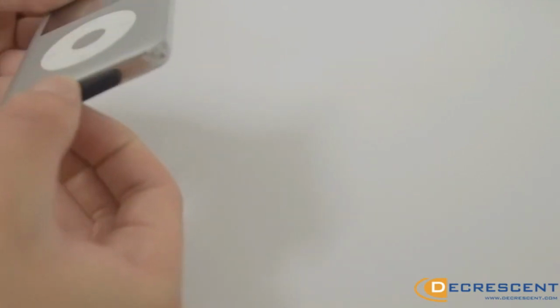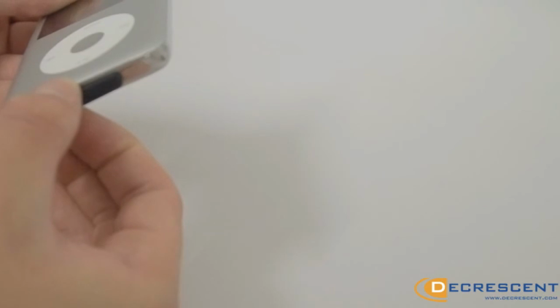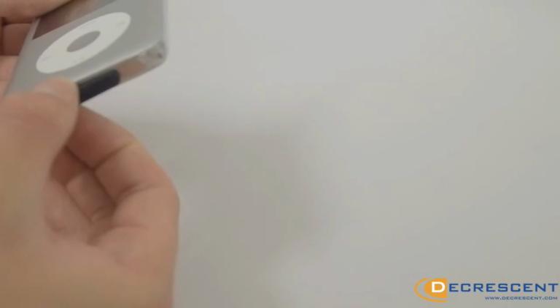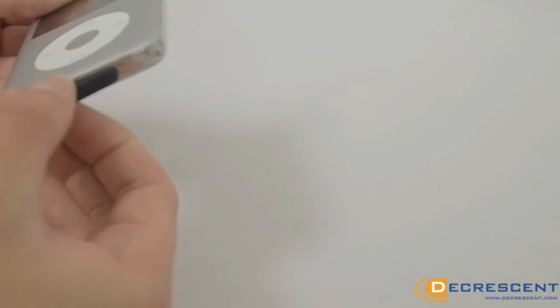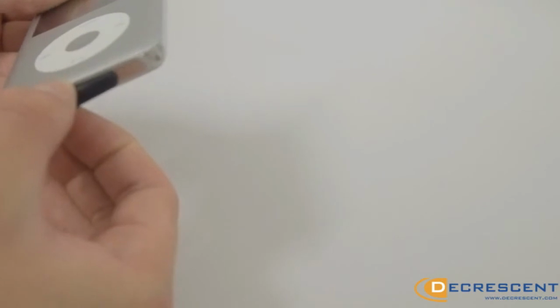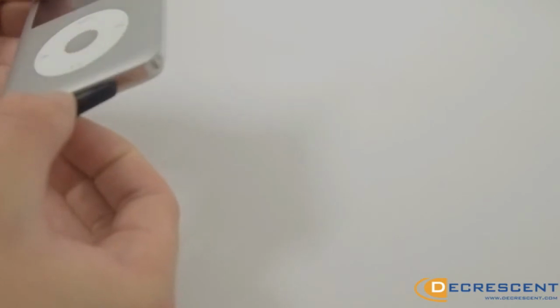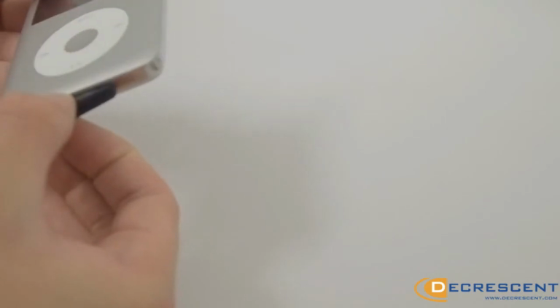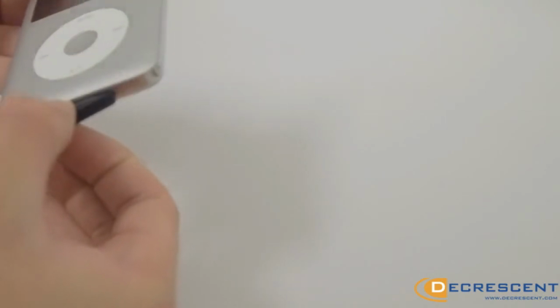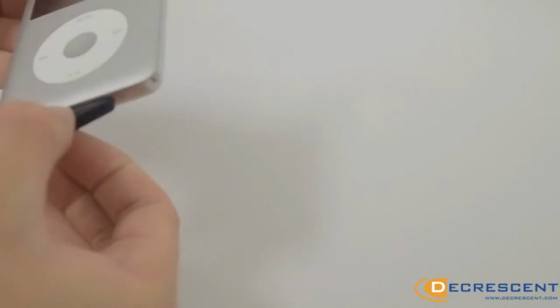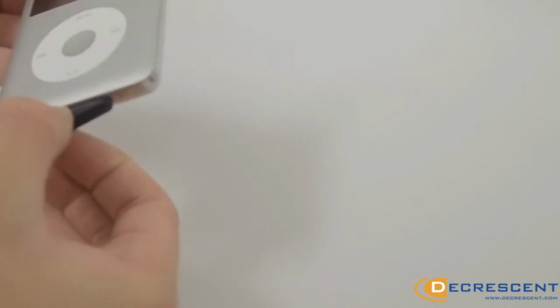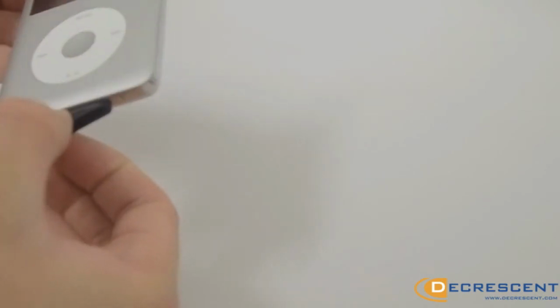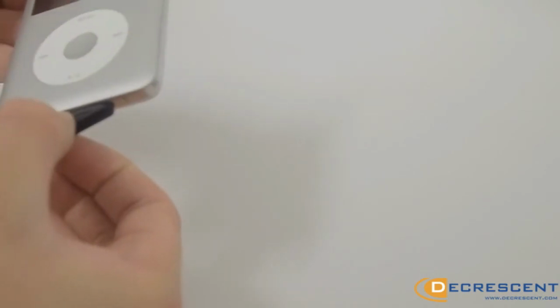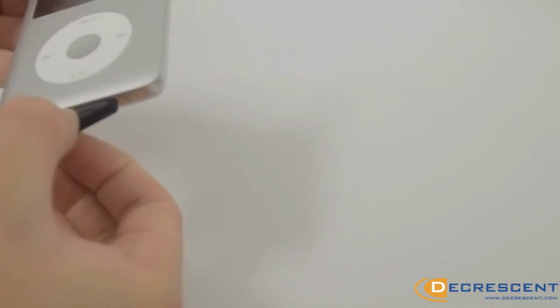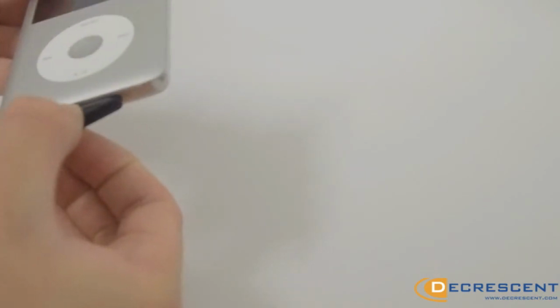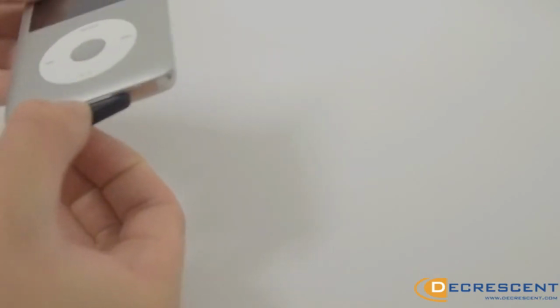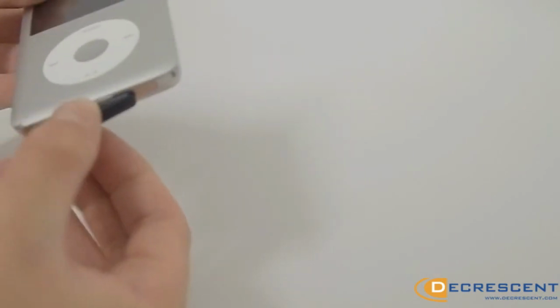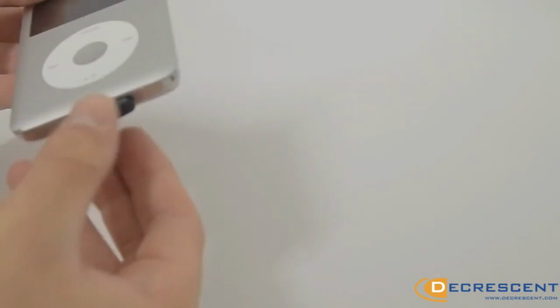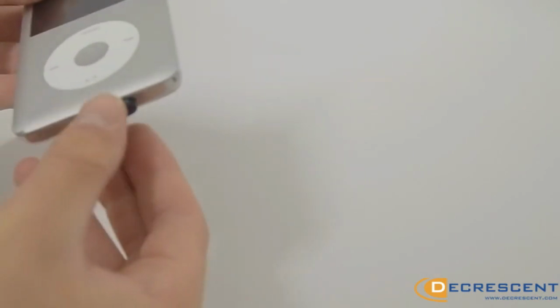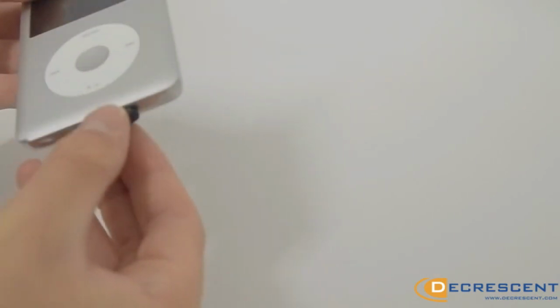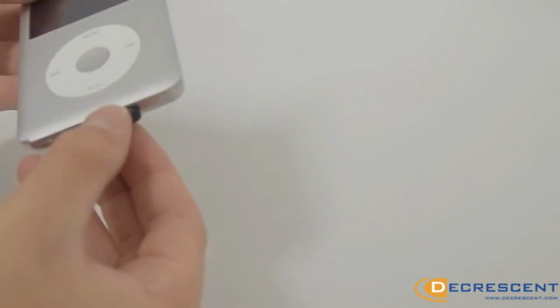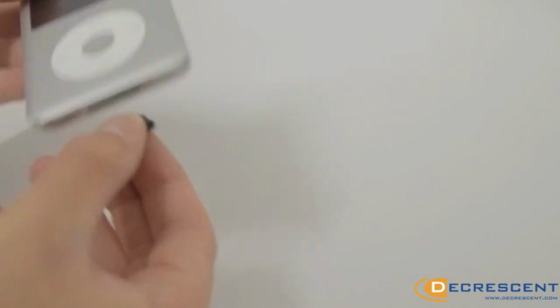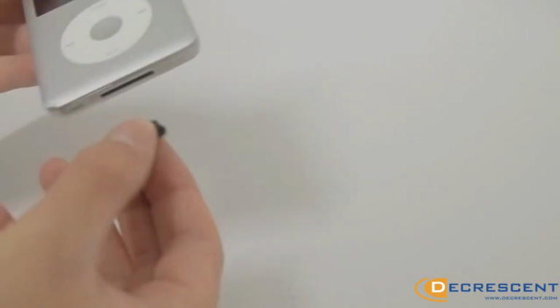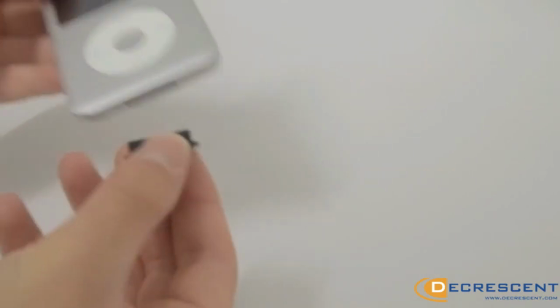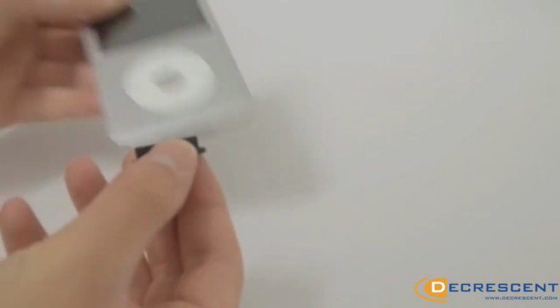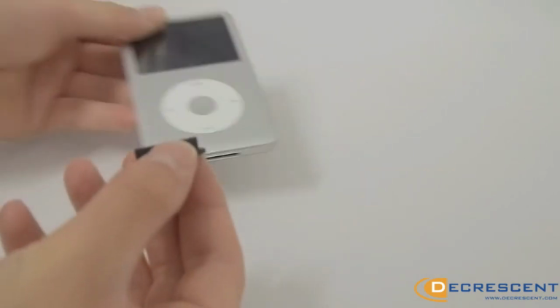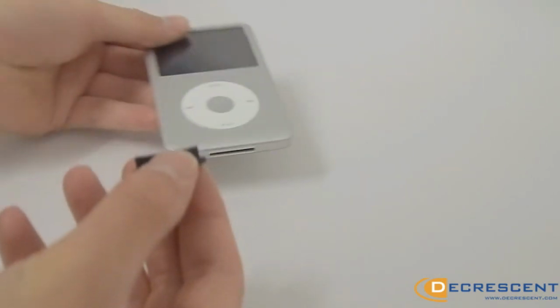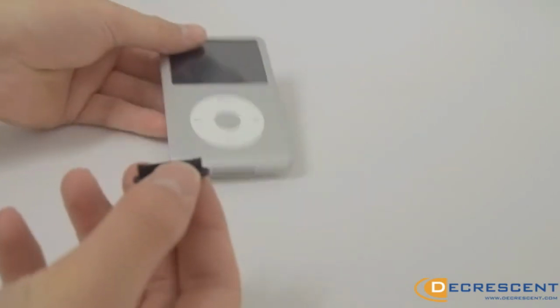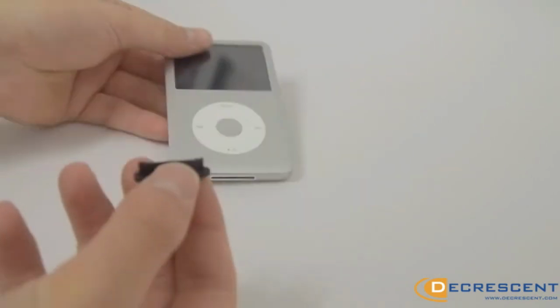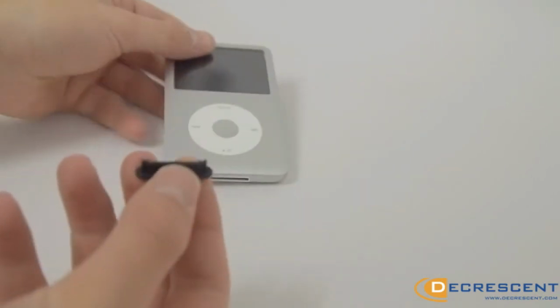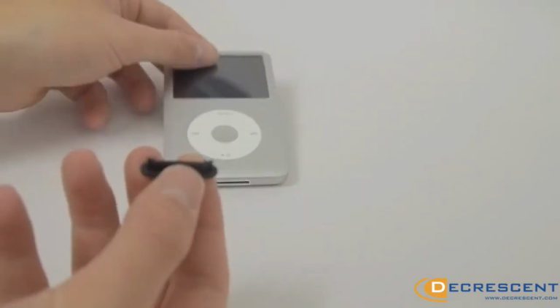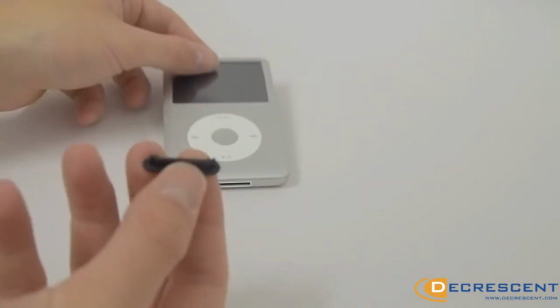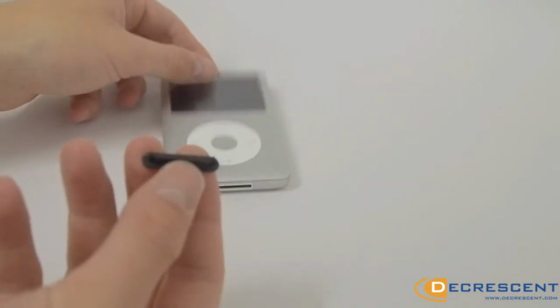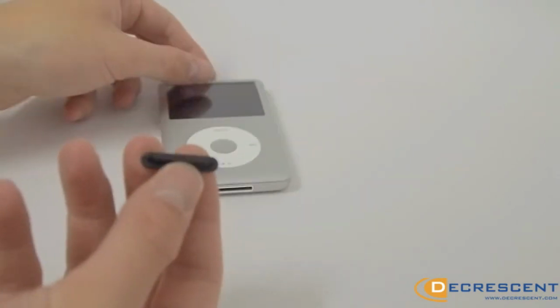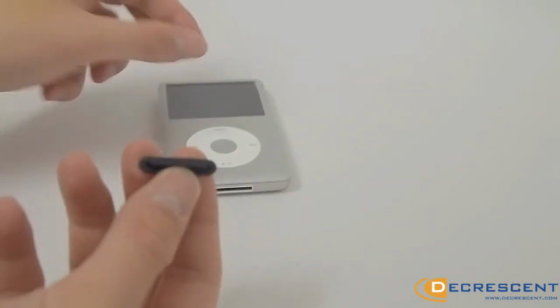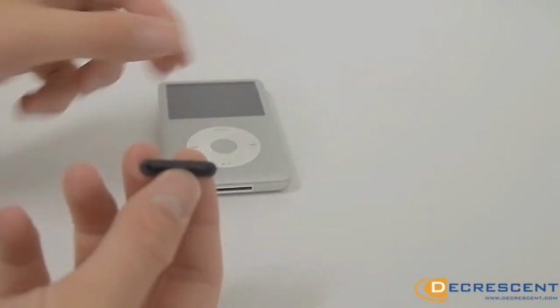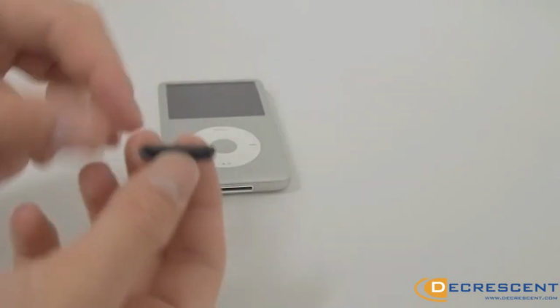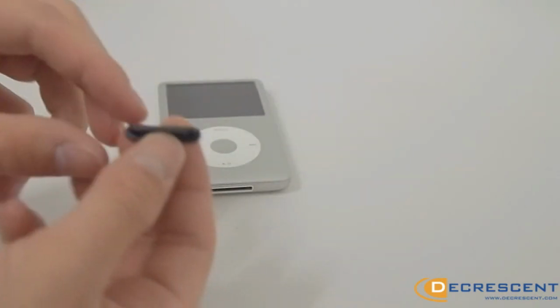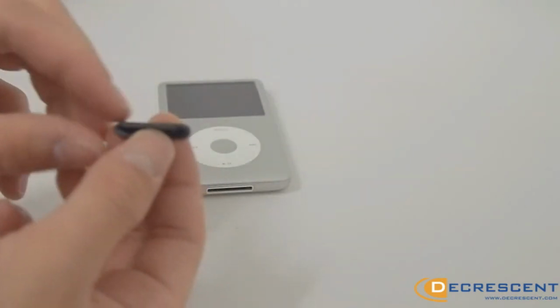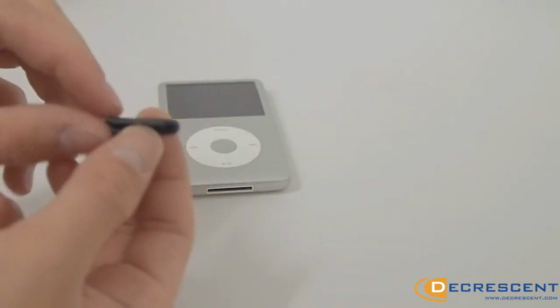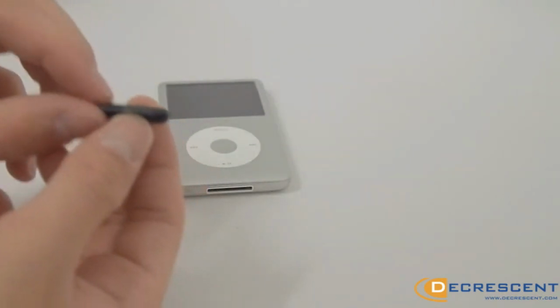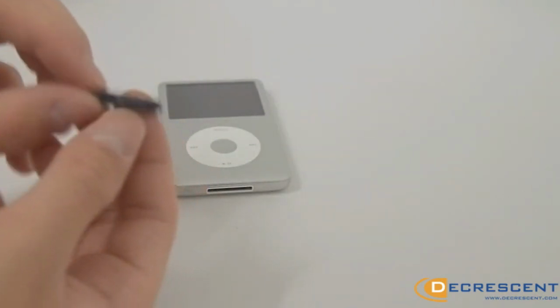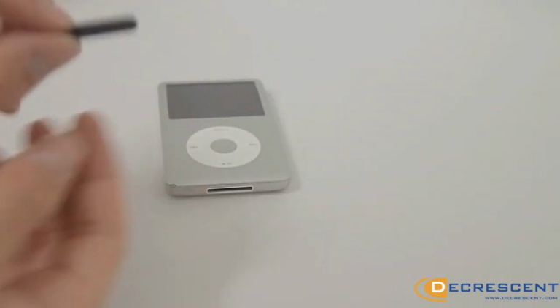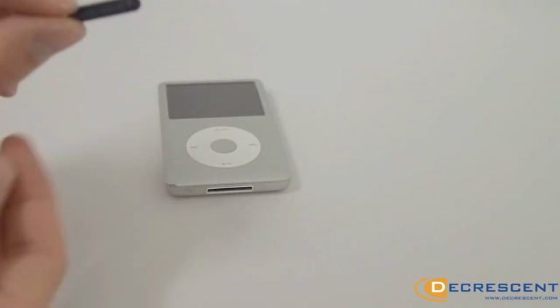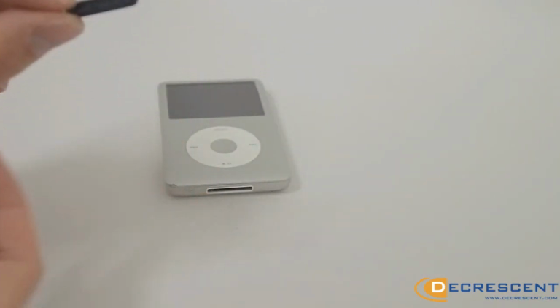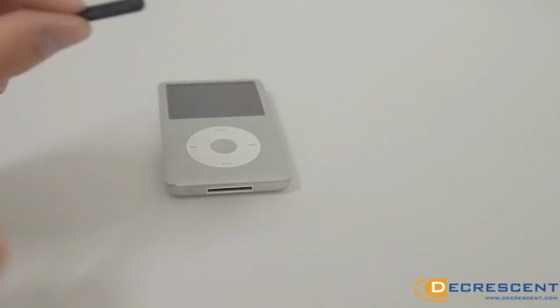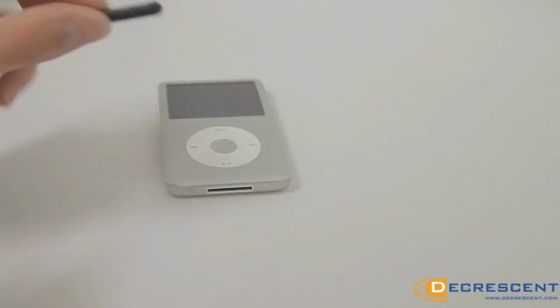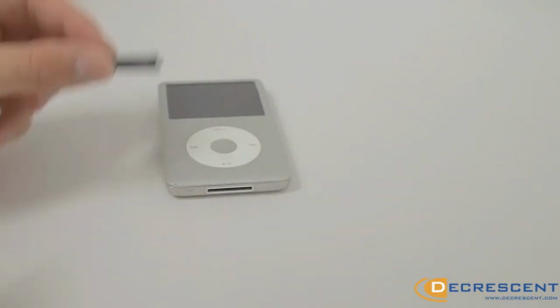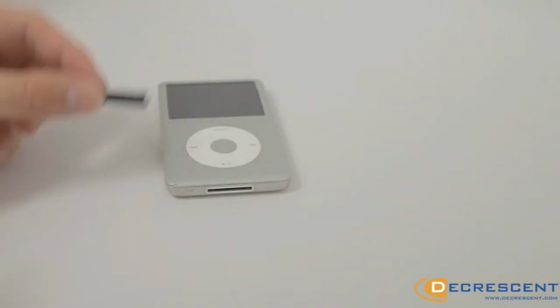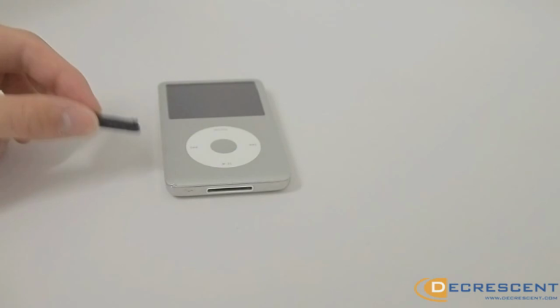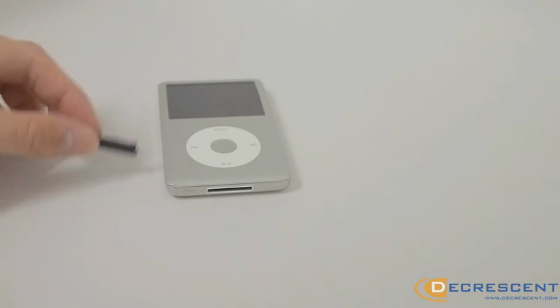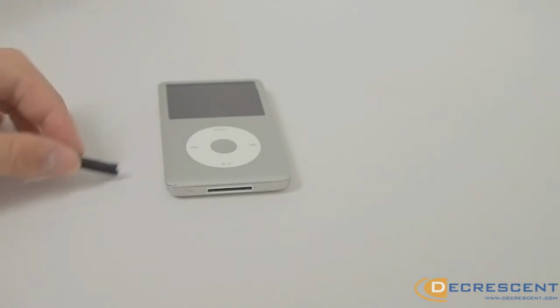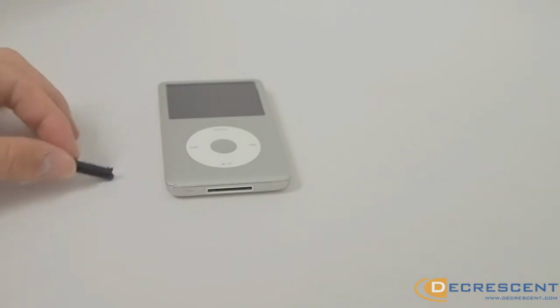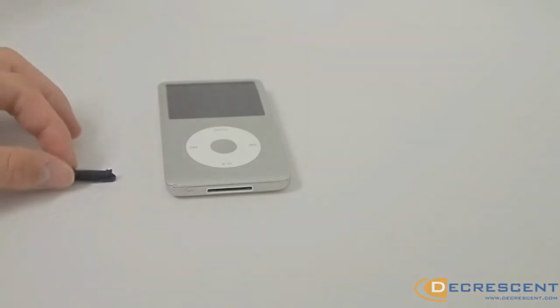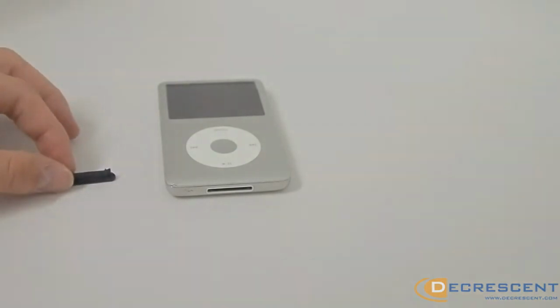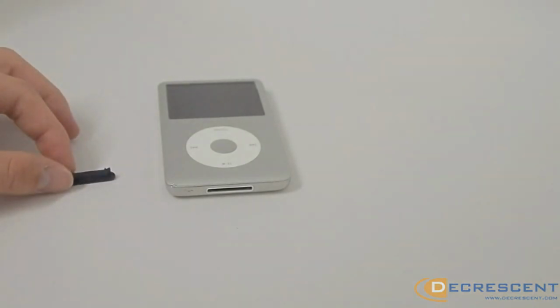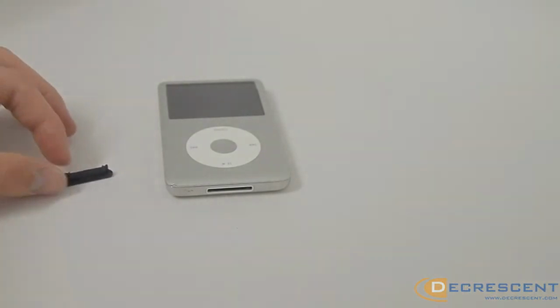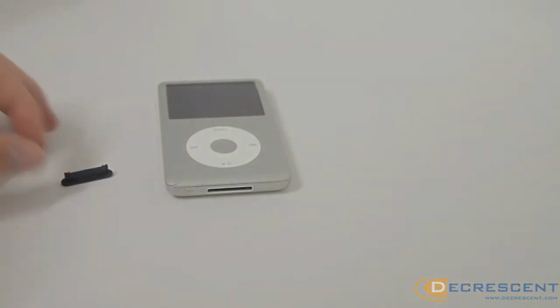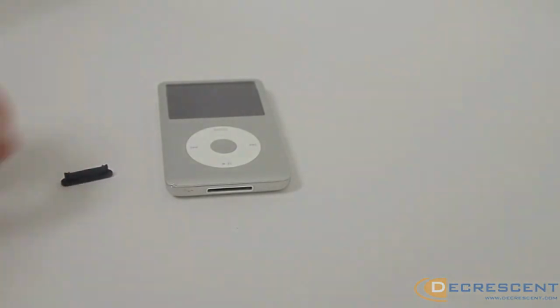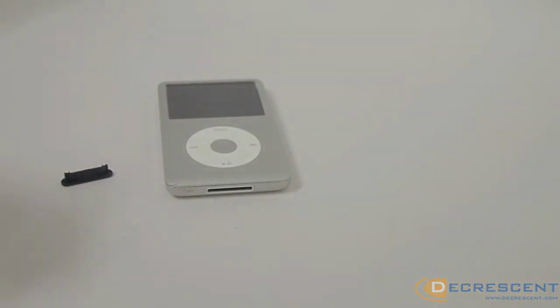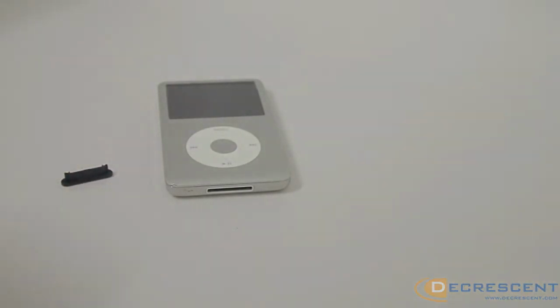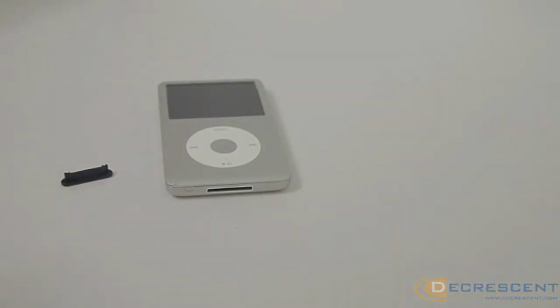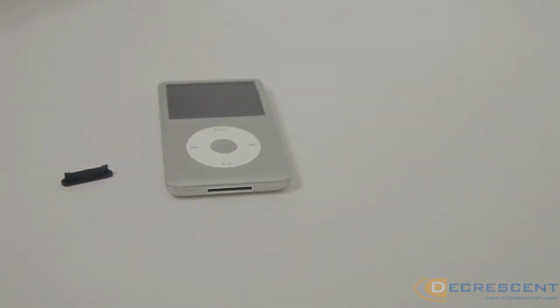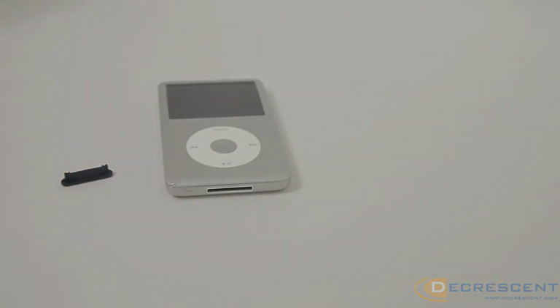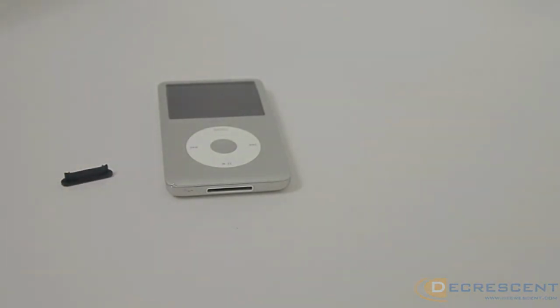Your Apple gadget can't be without one. Pick yours up today from decrescent.com.